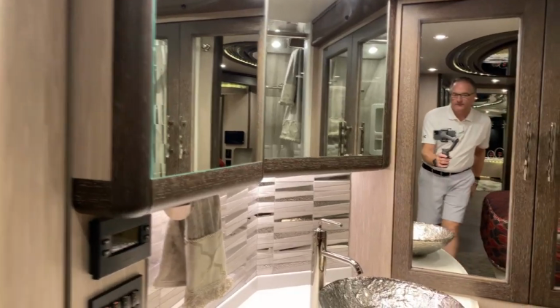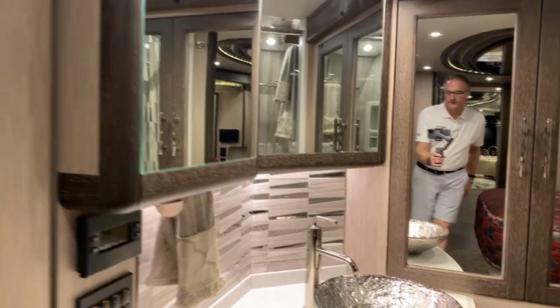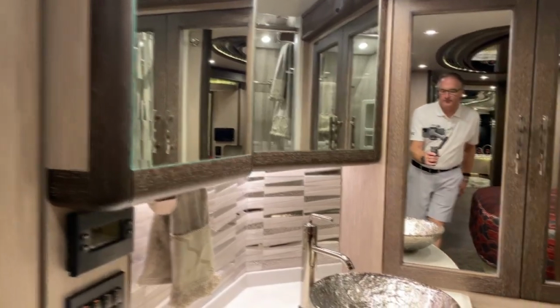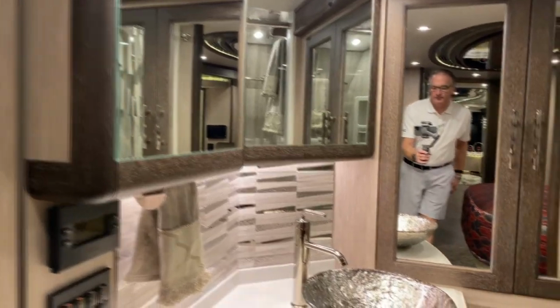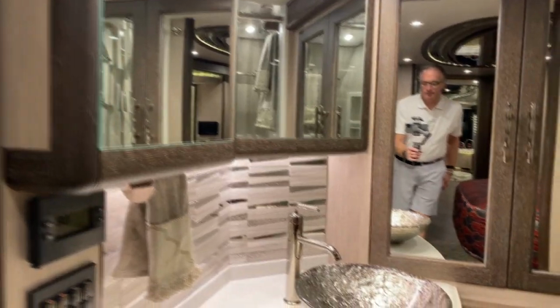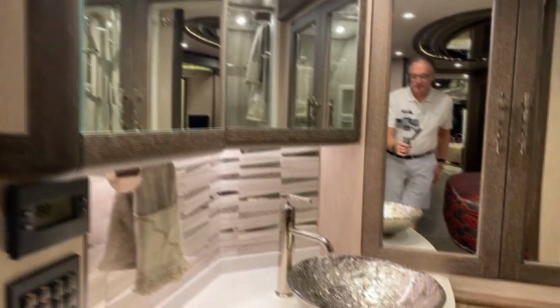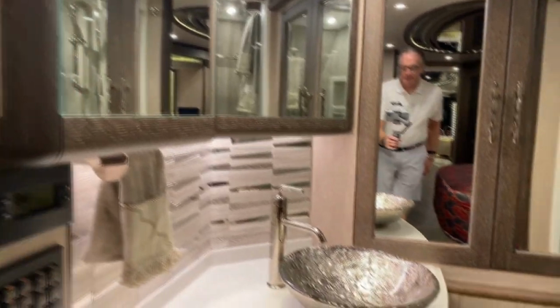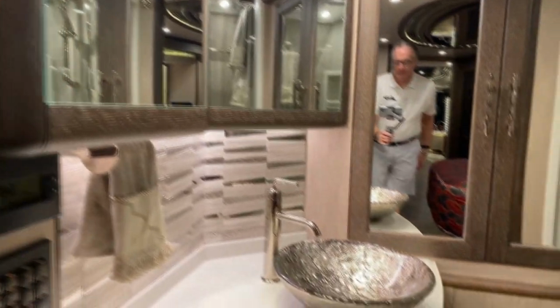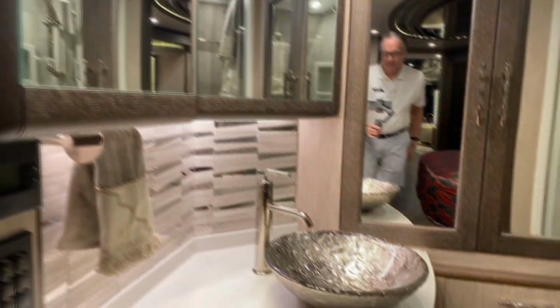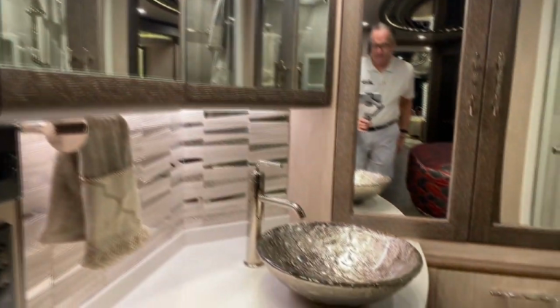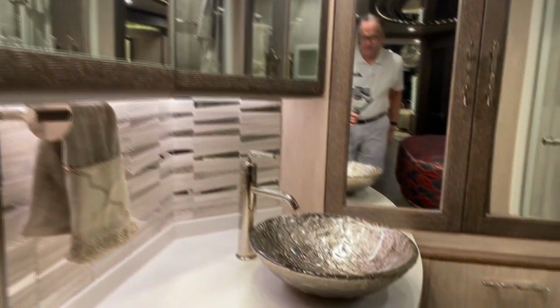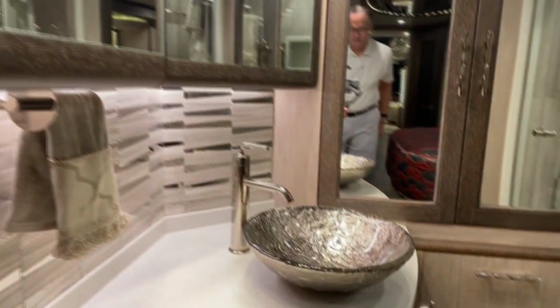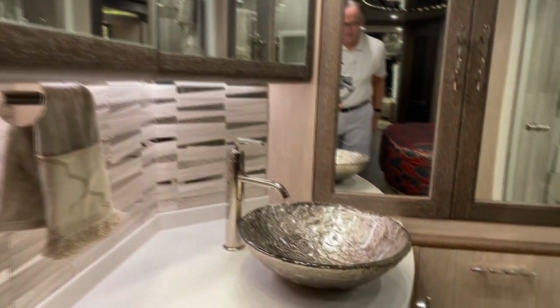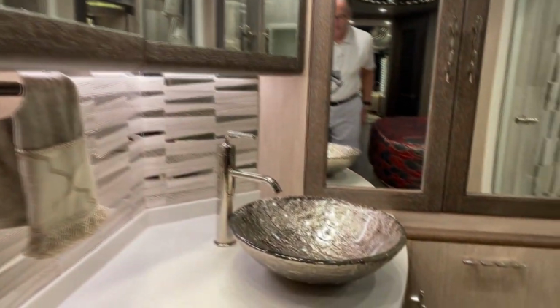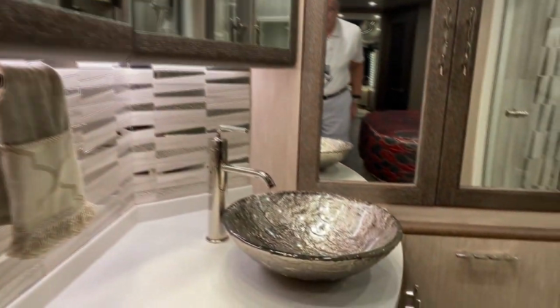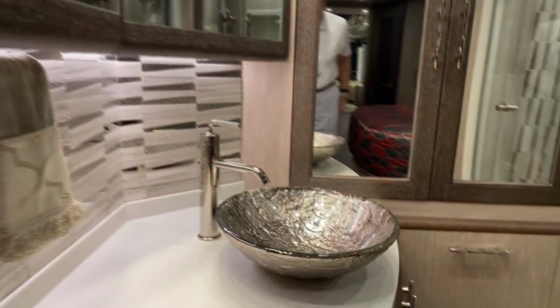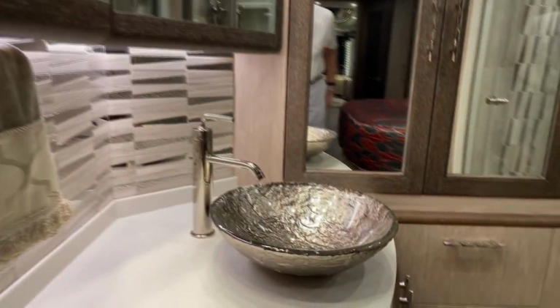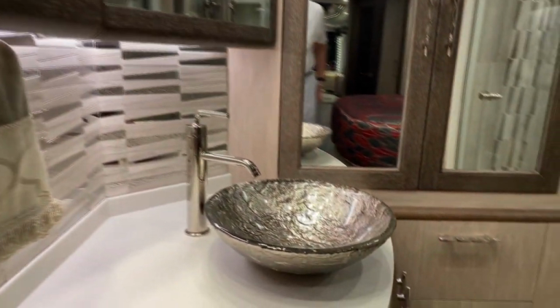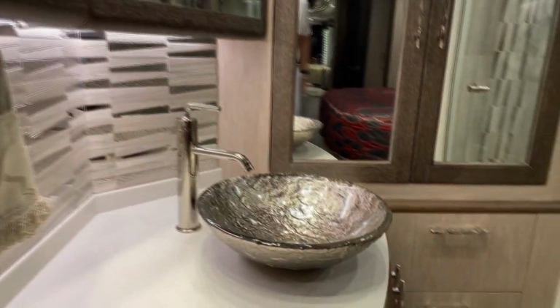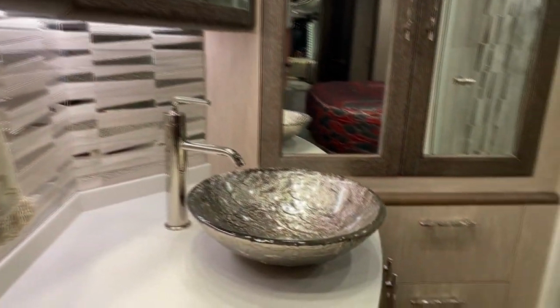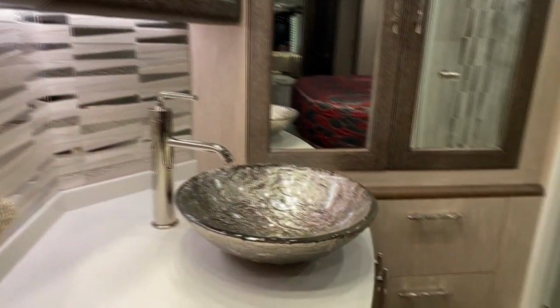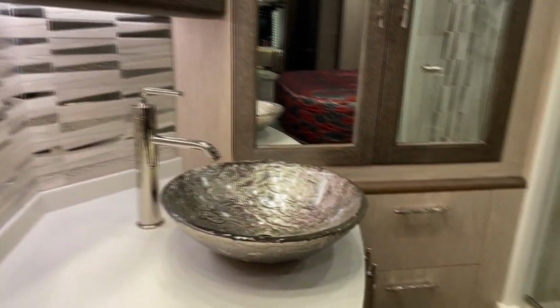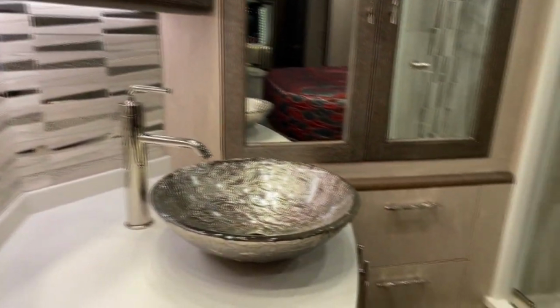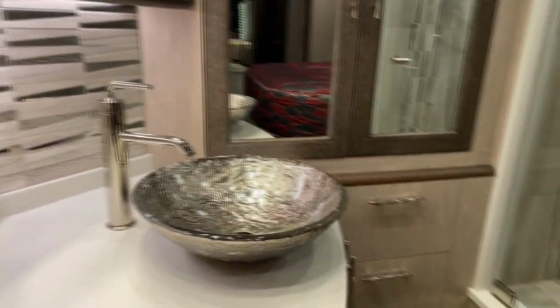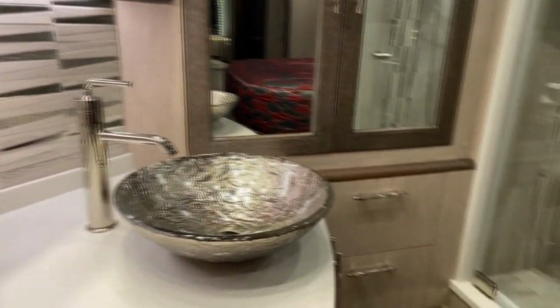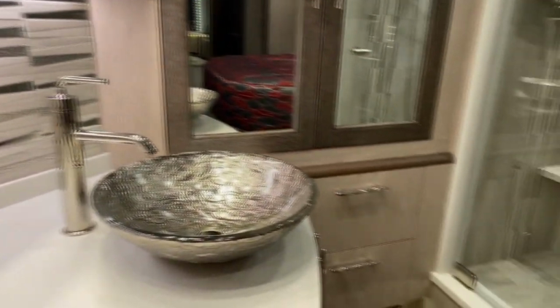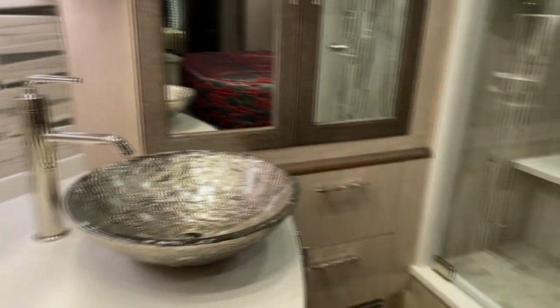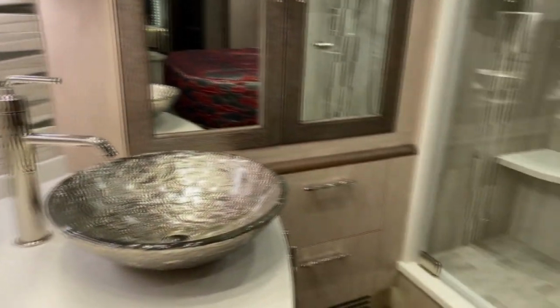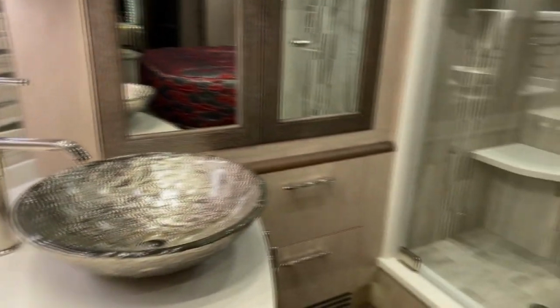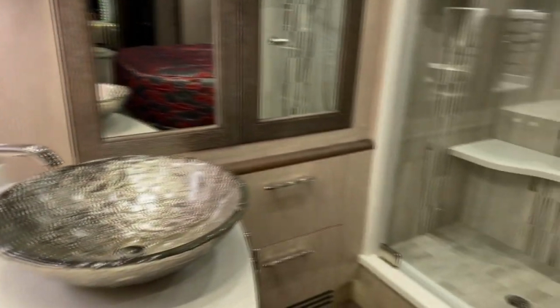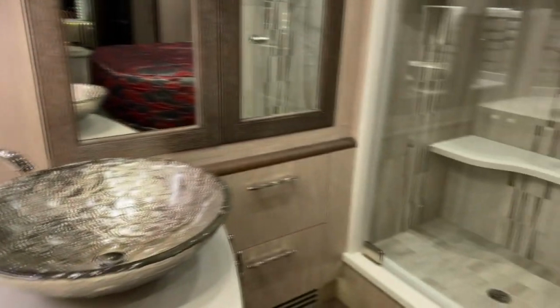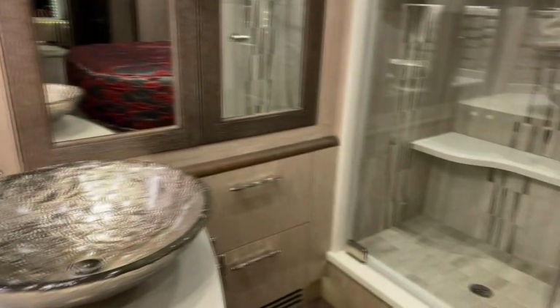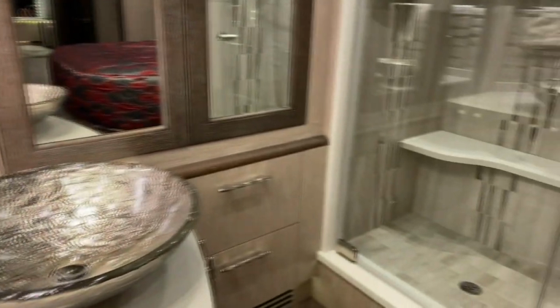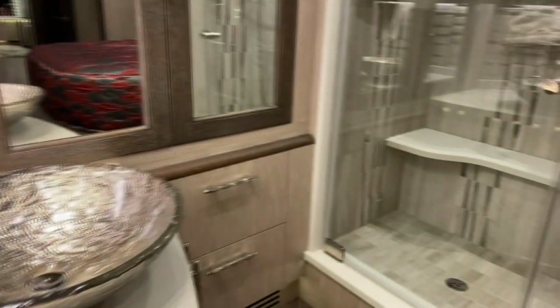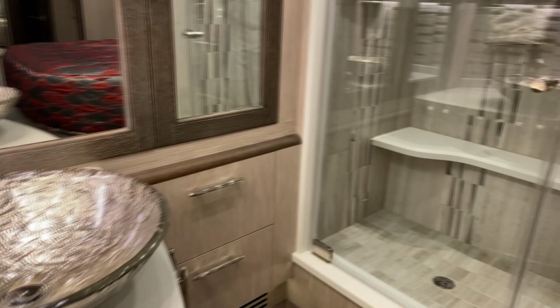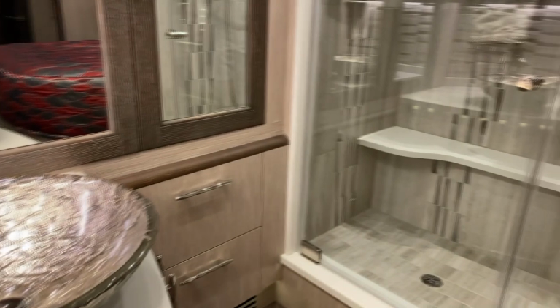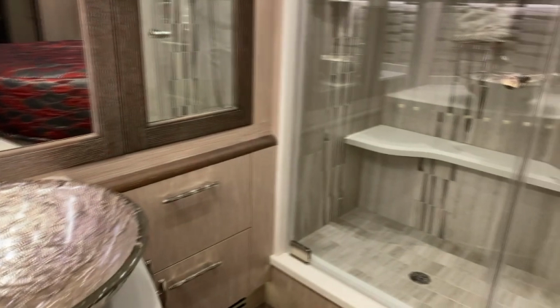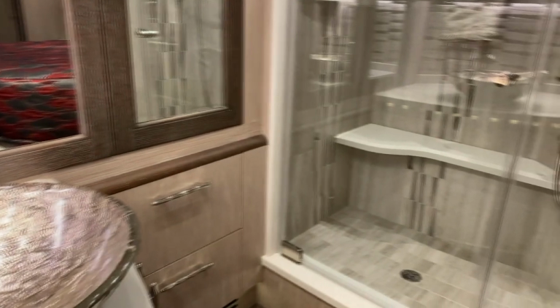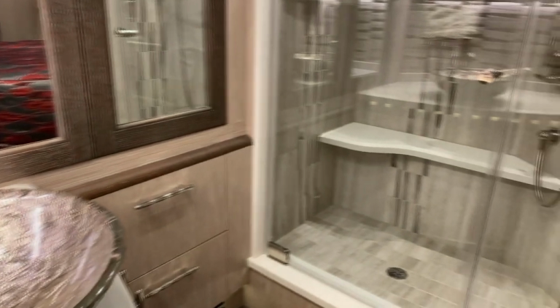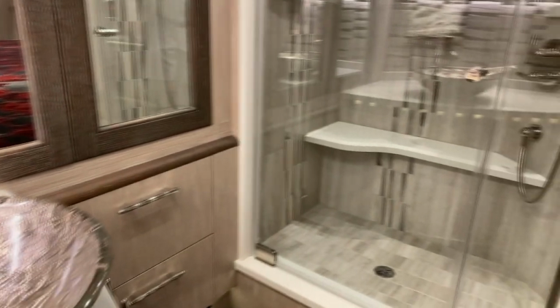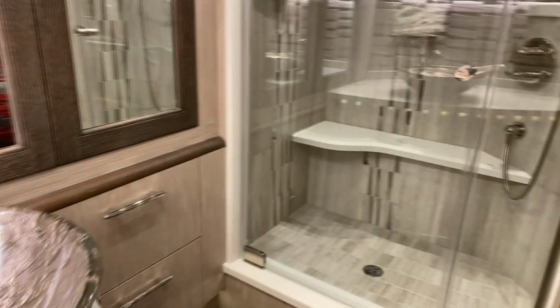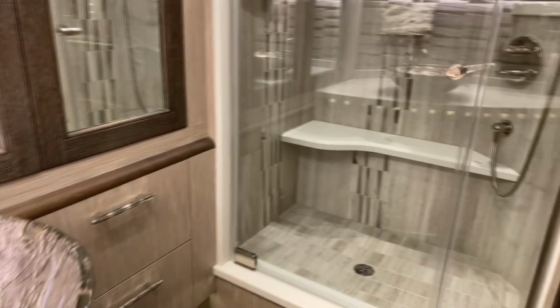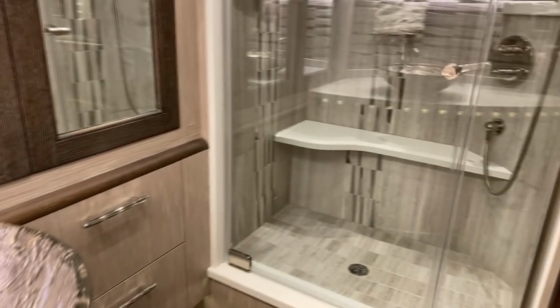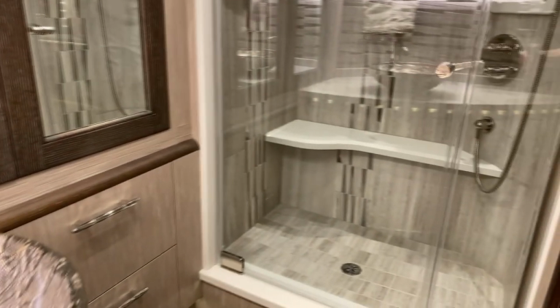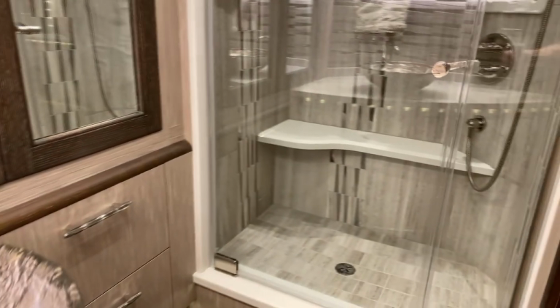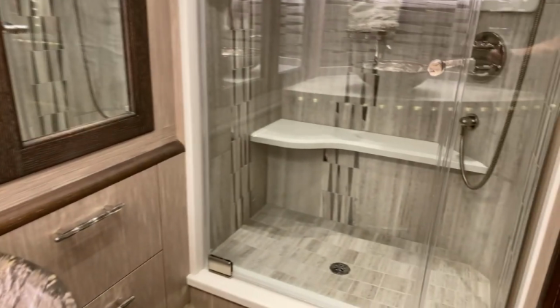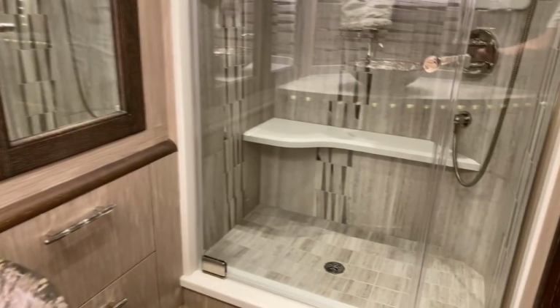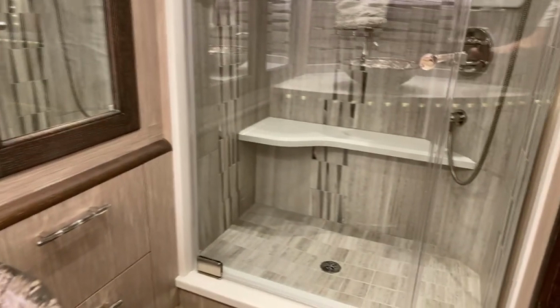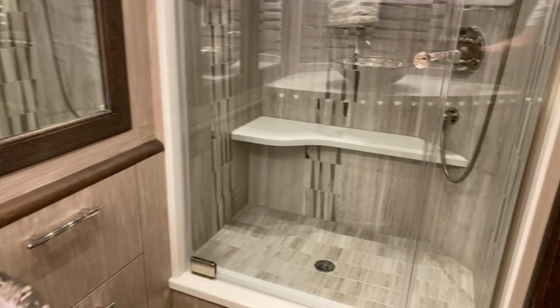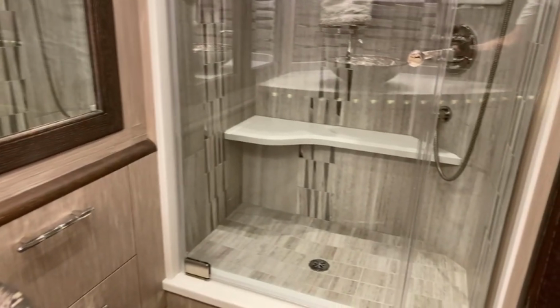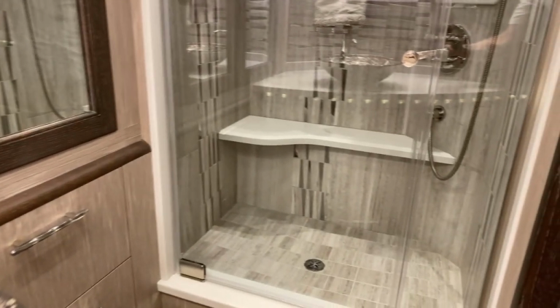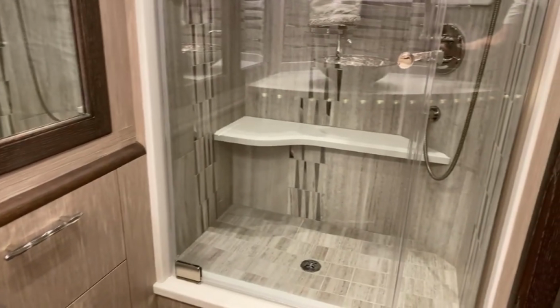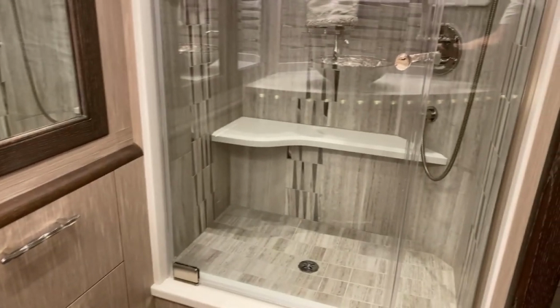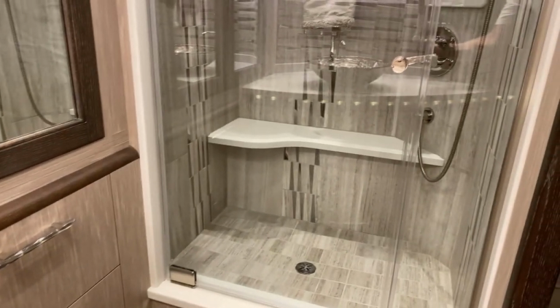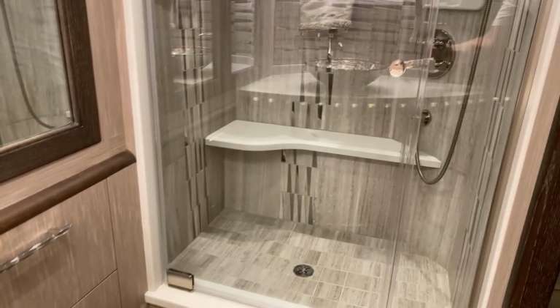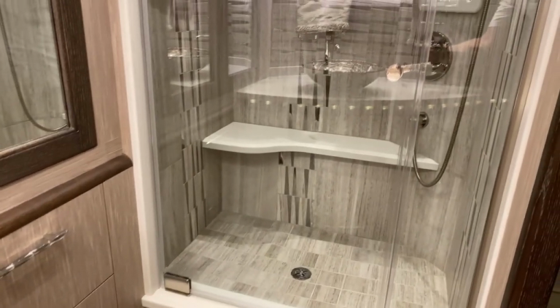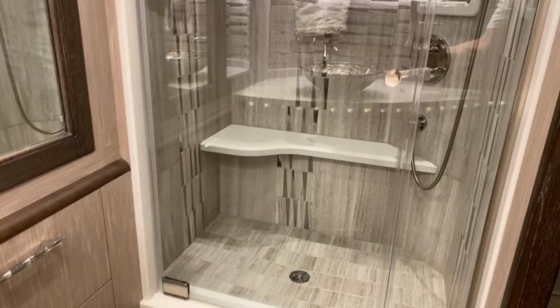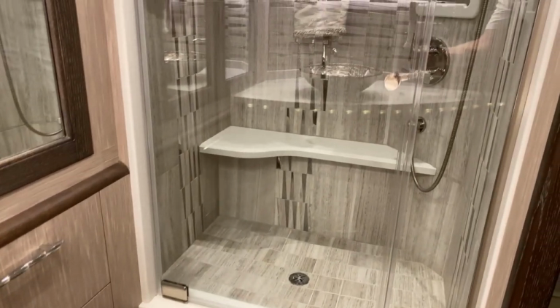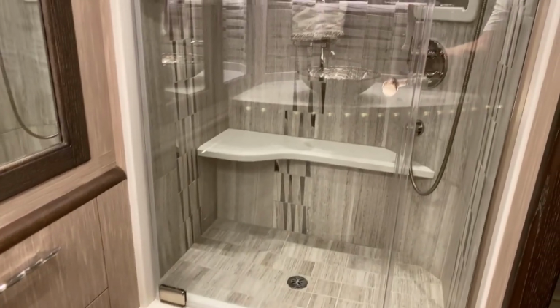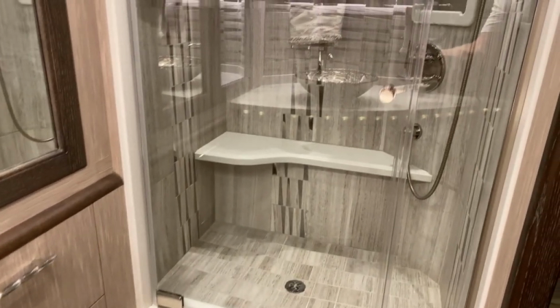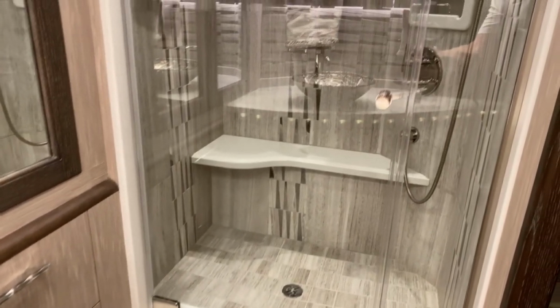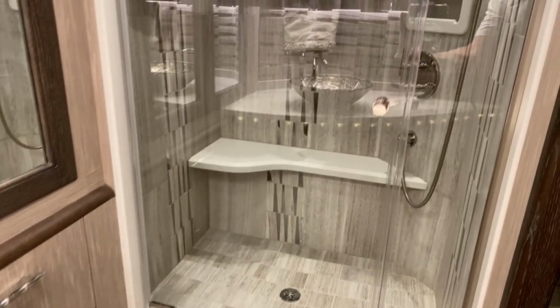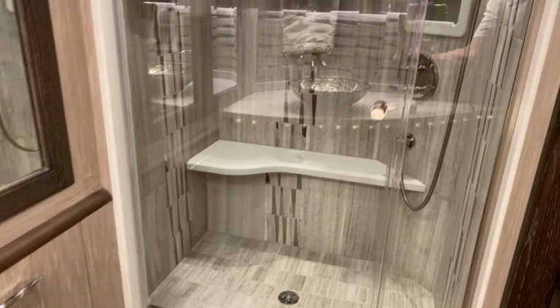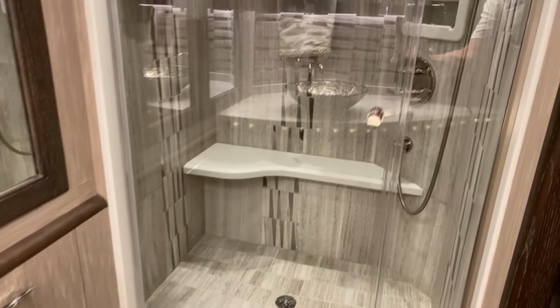Glass vessel bowl sink, and then our extra large shower.